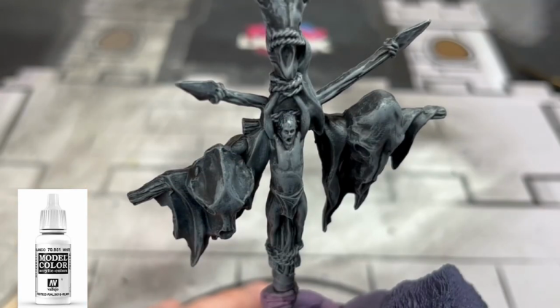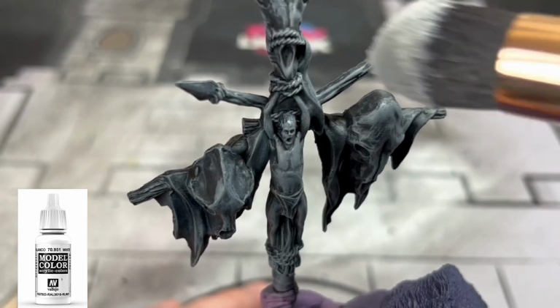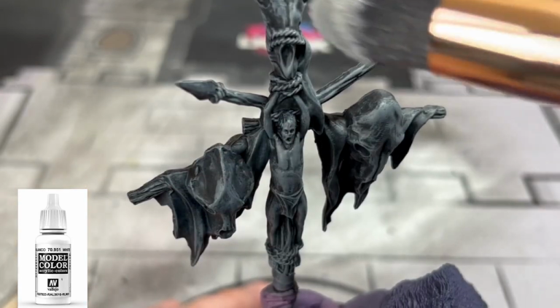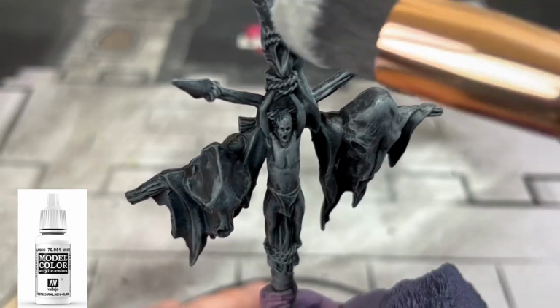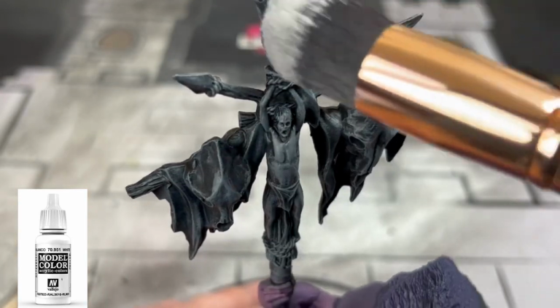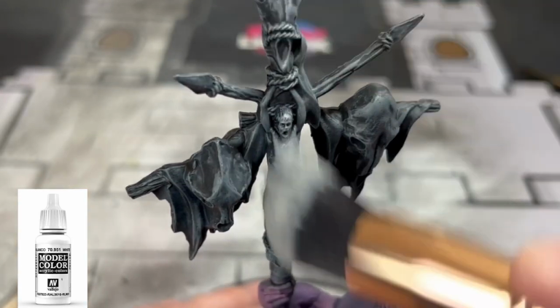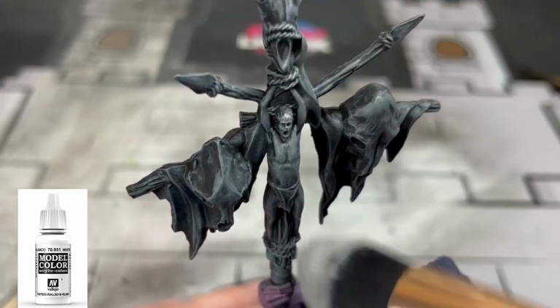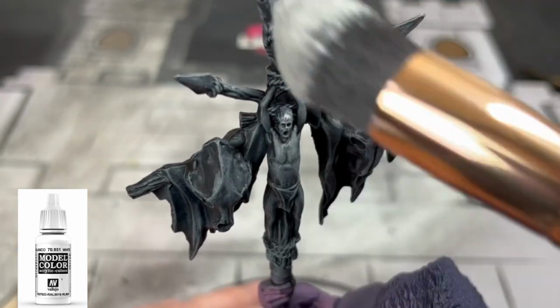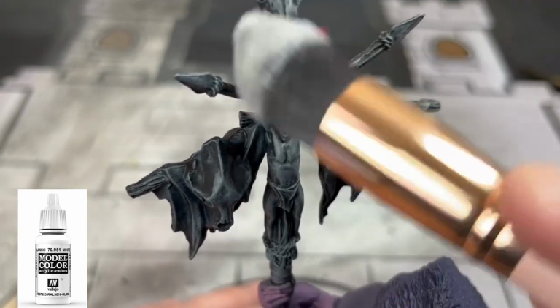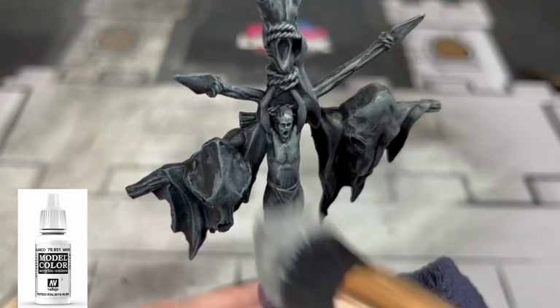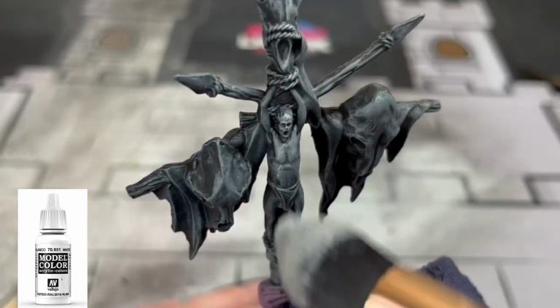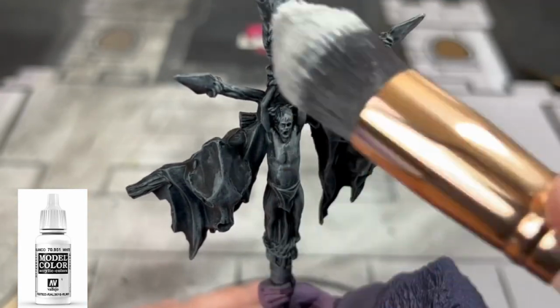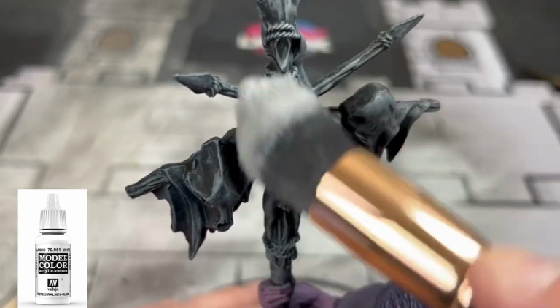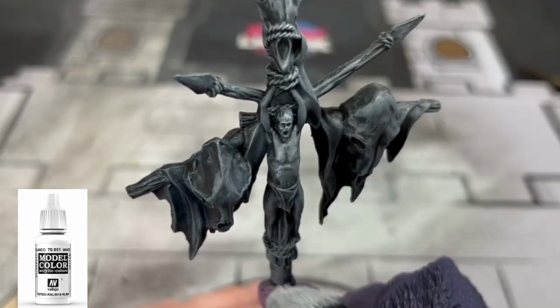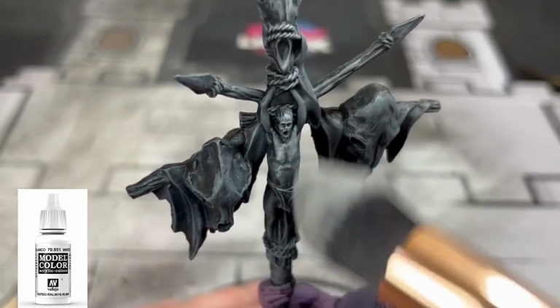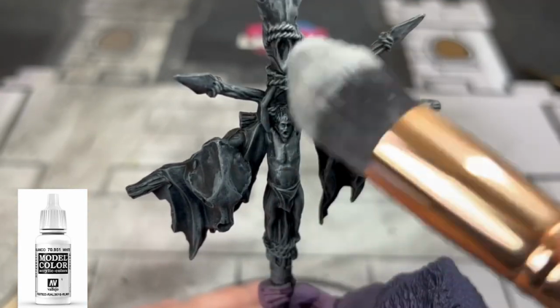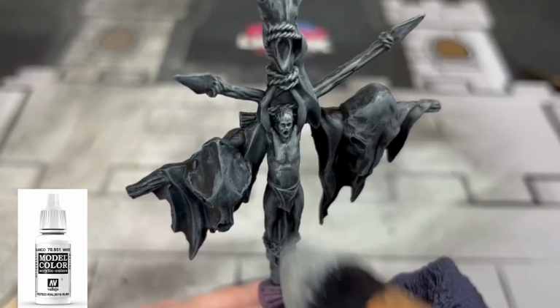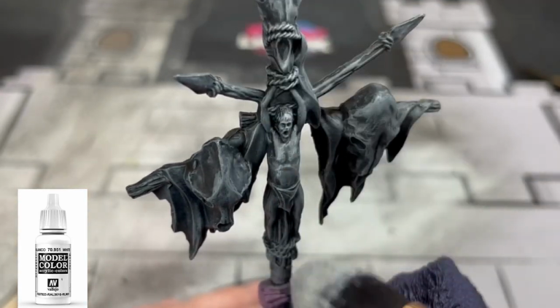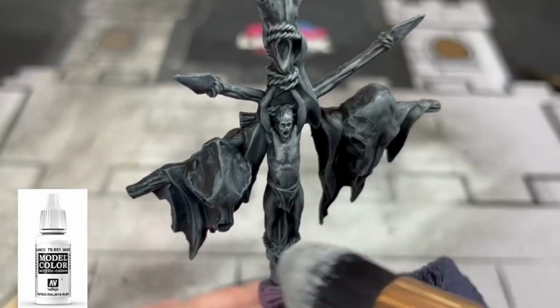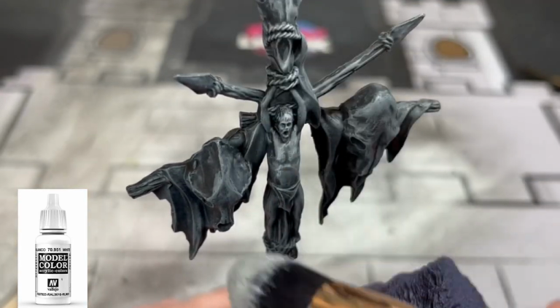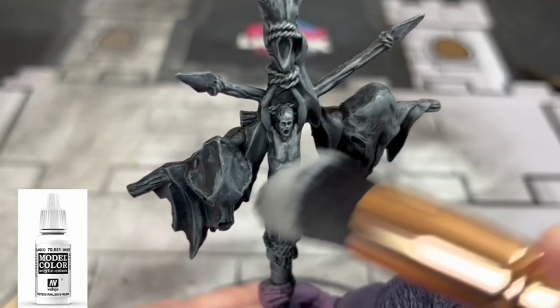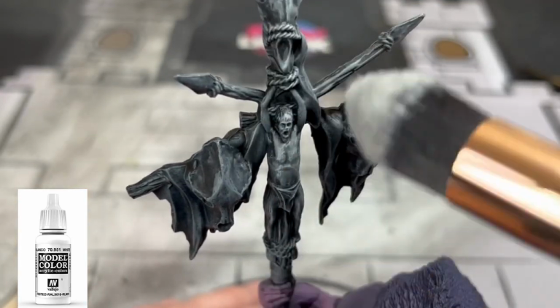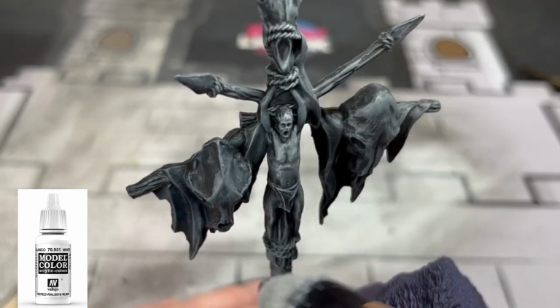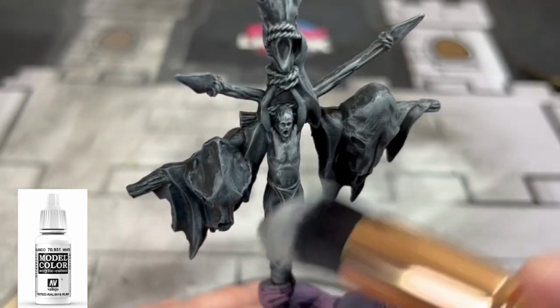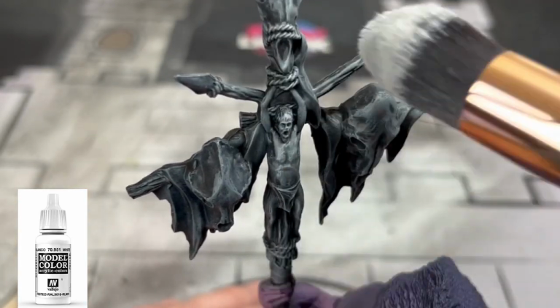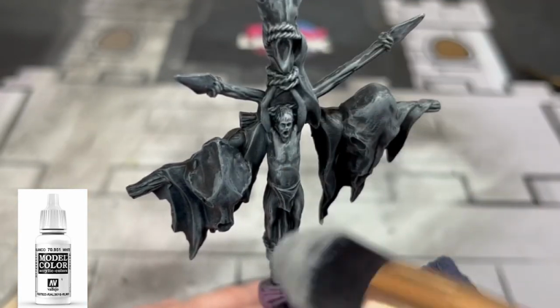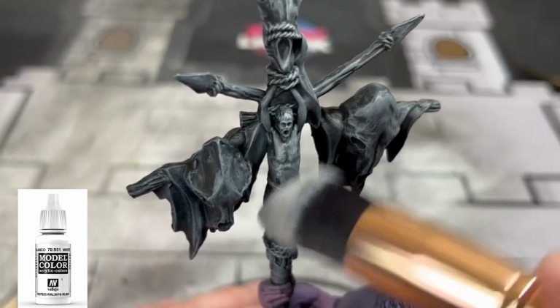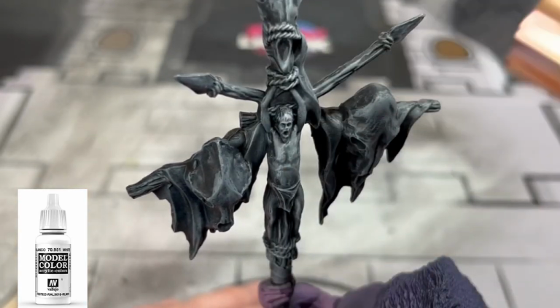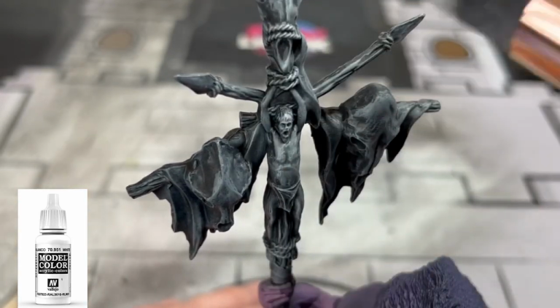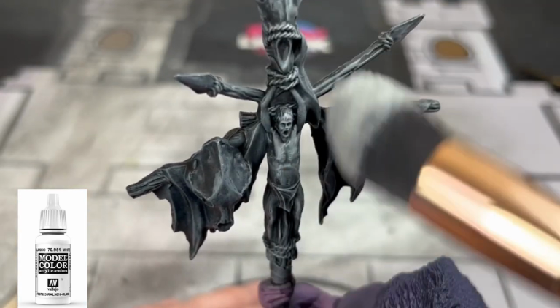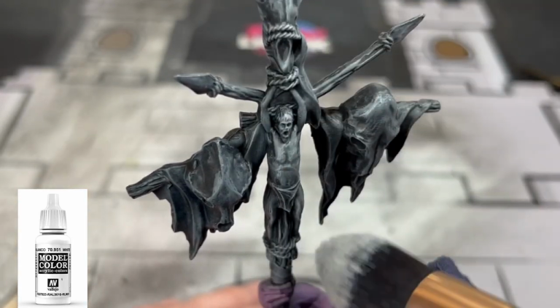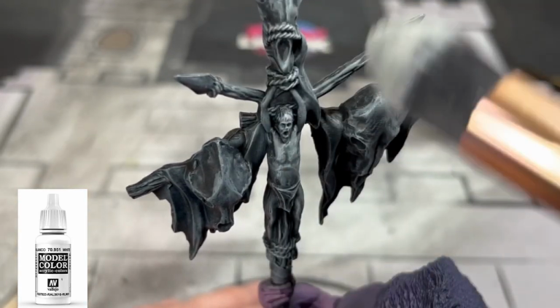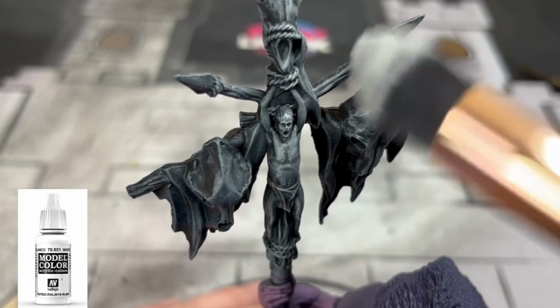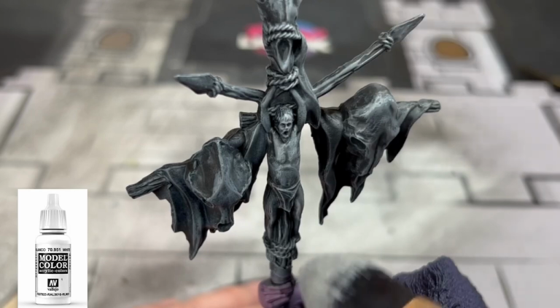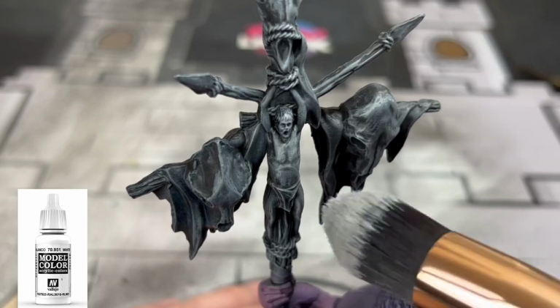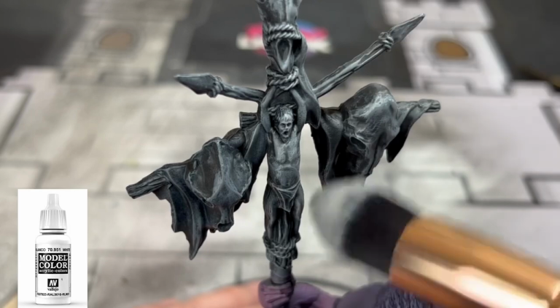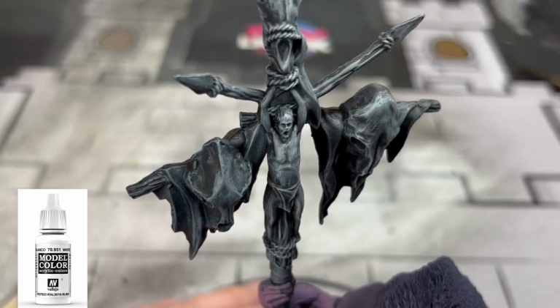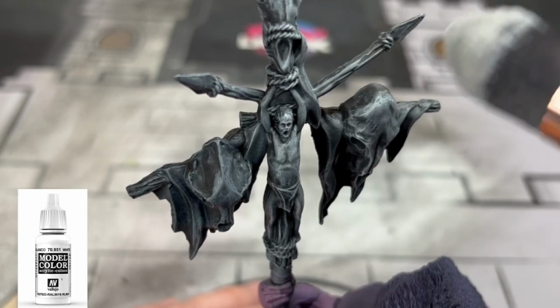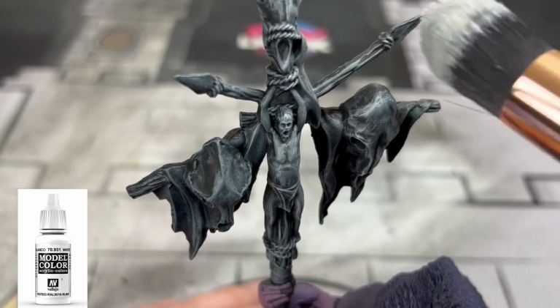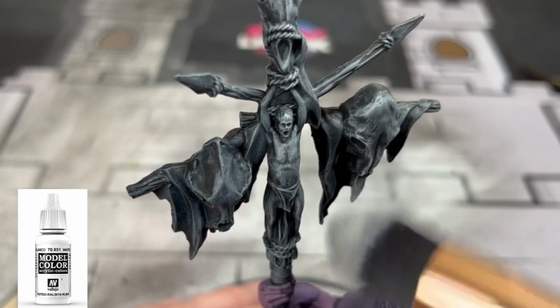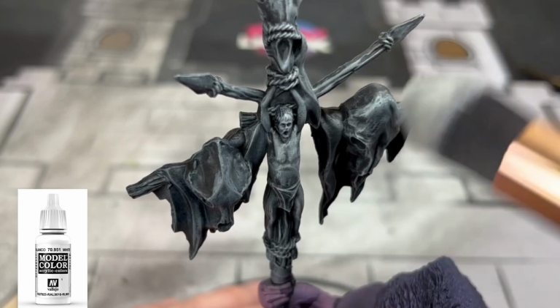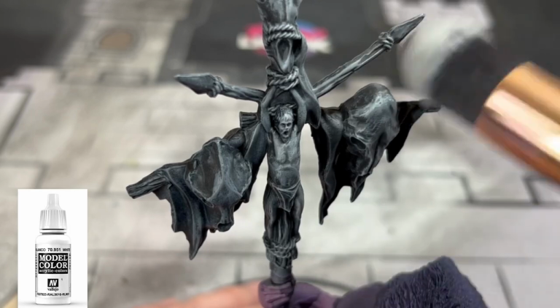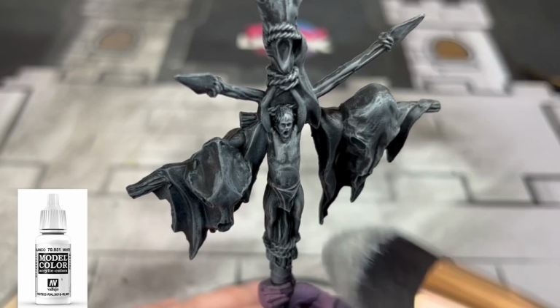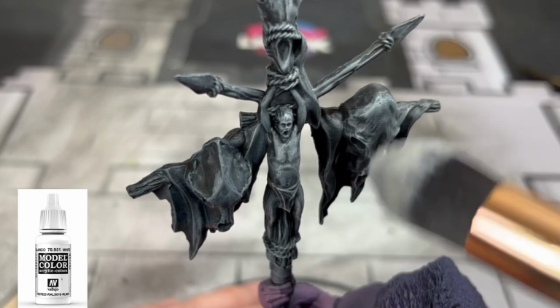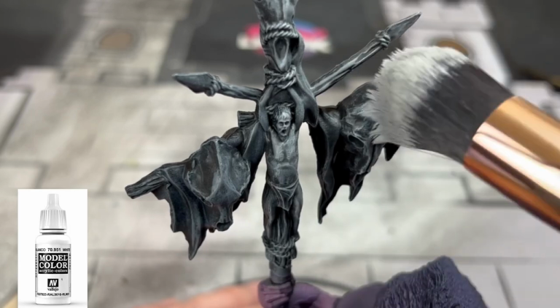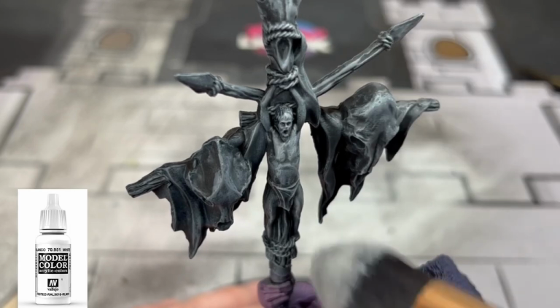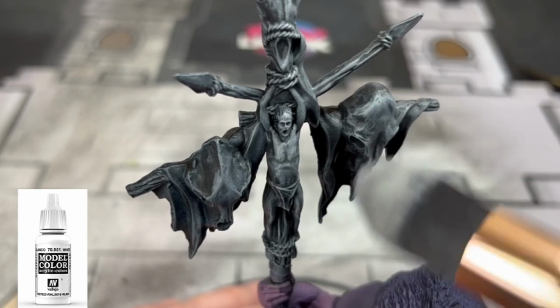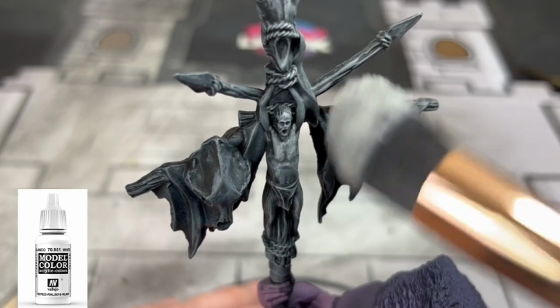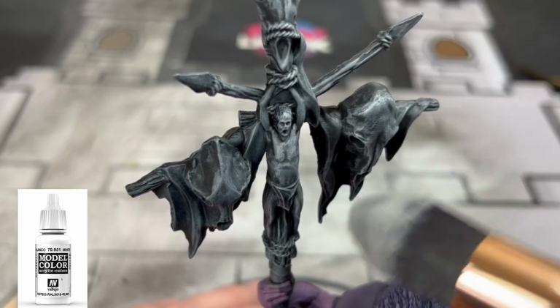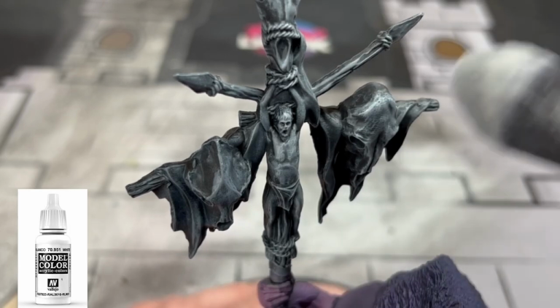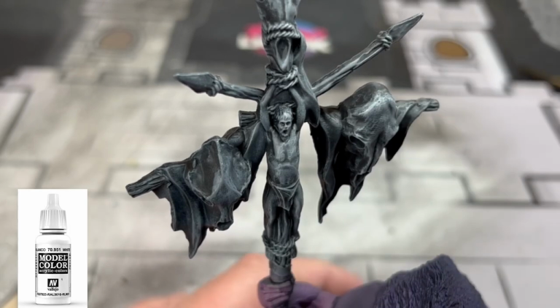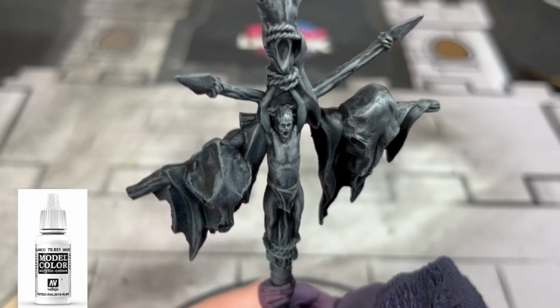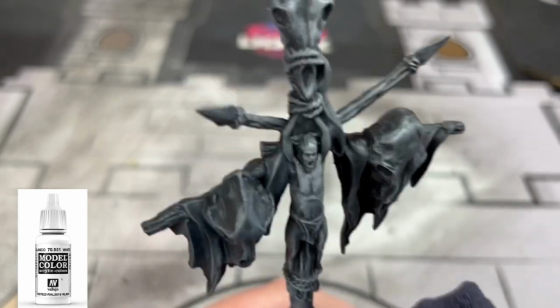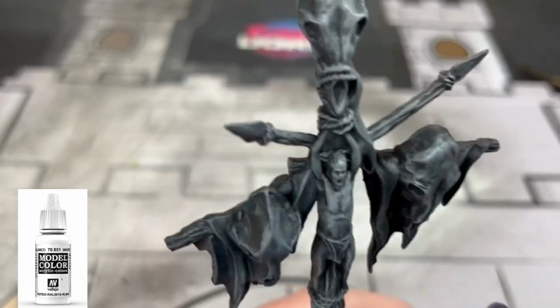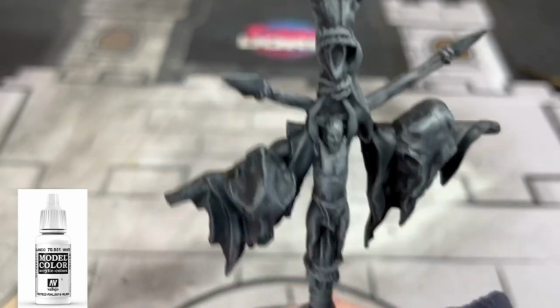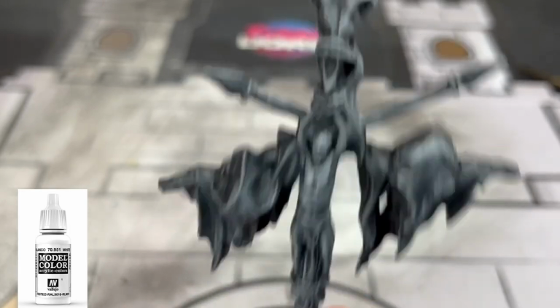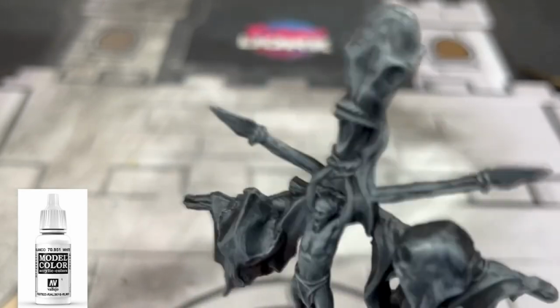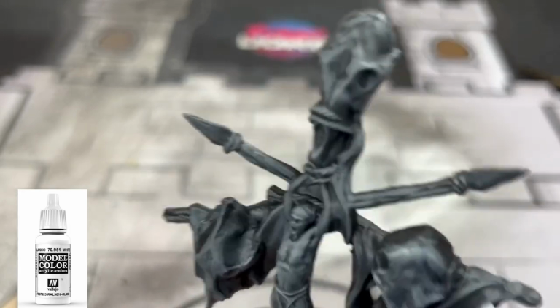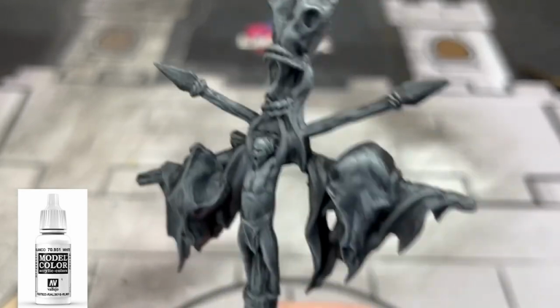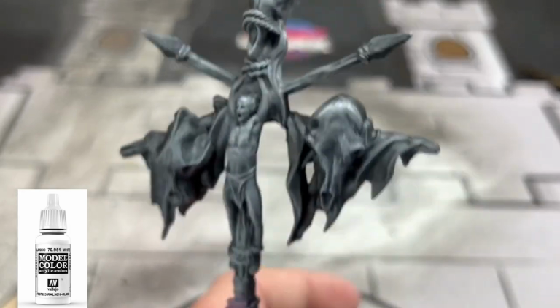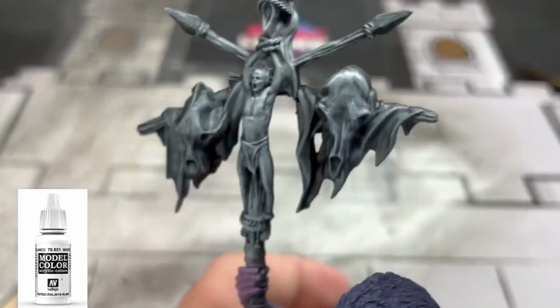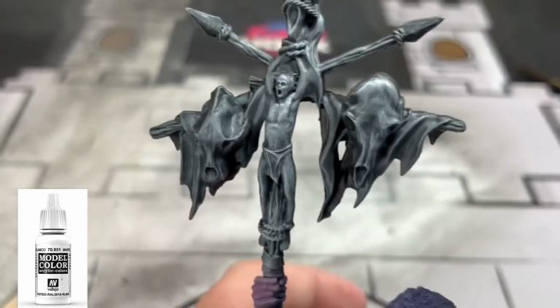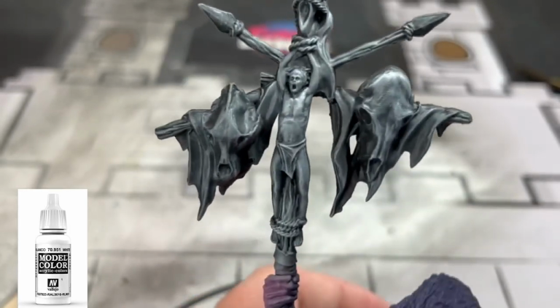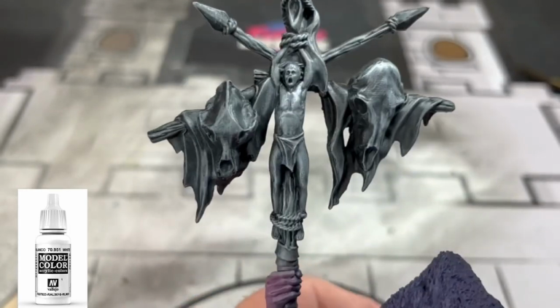We're also going to use the white on our eyeball as well — use this on the two pupils that you'll see here in a second.